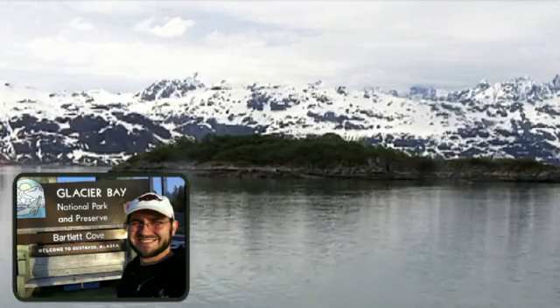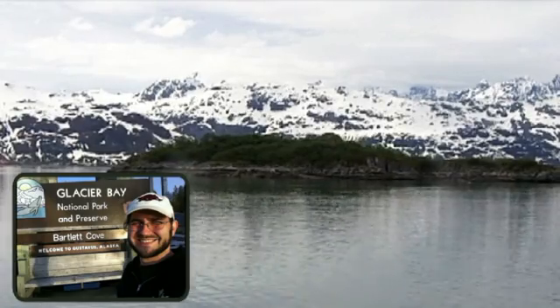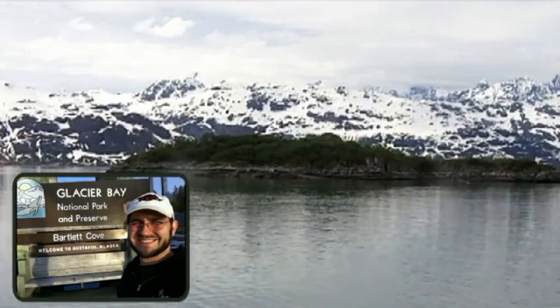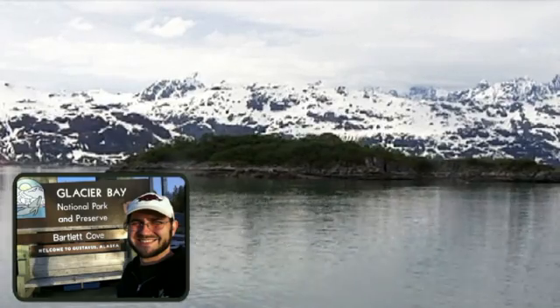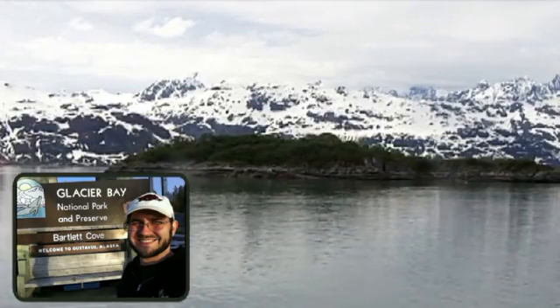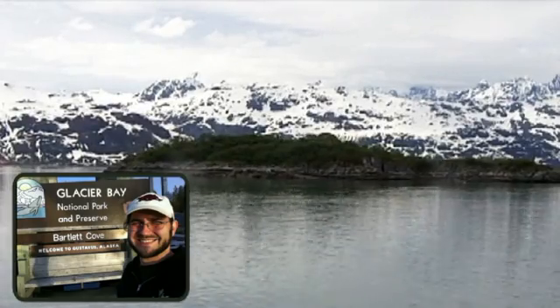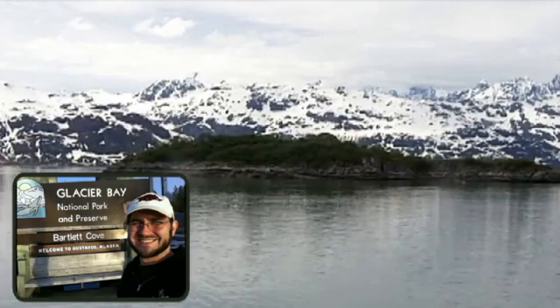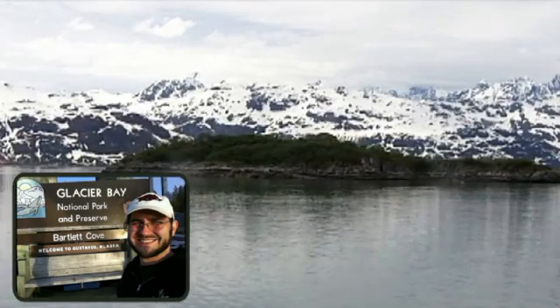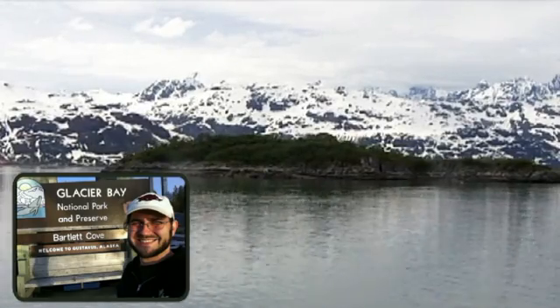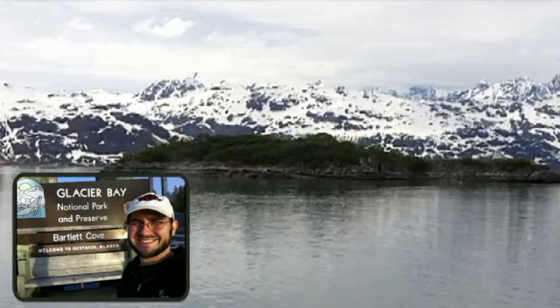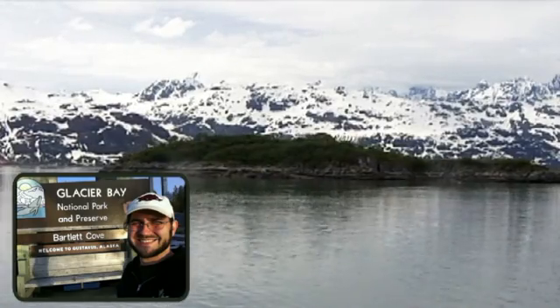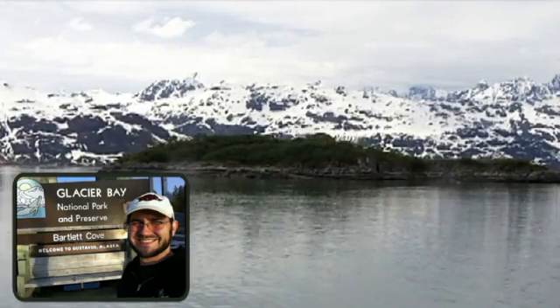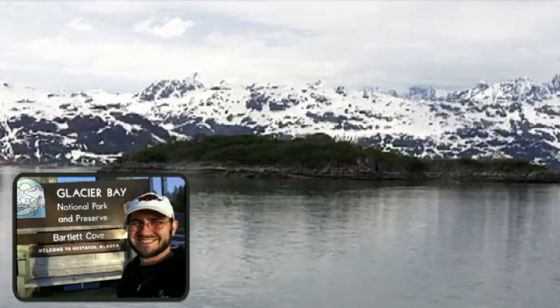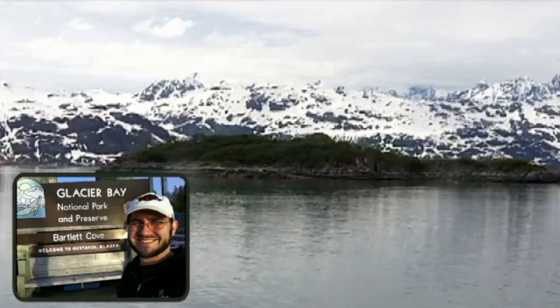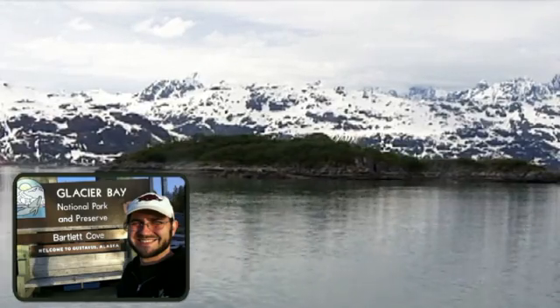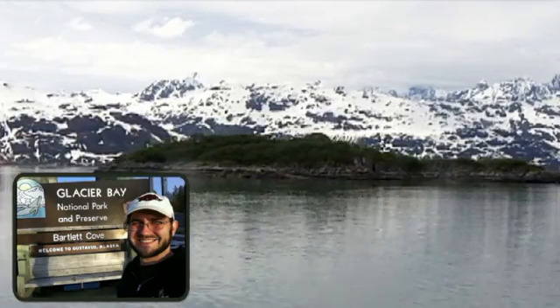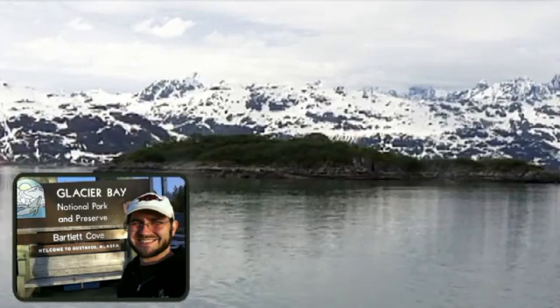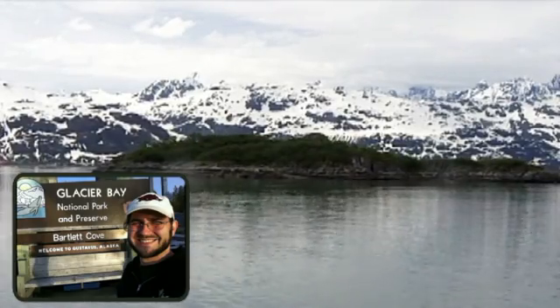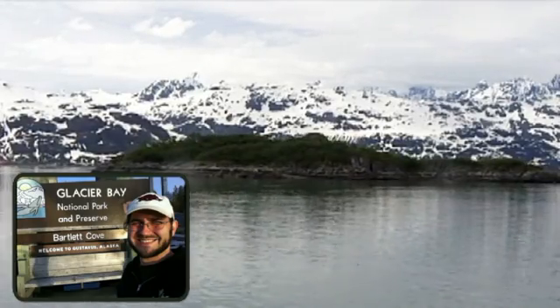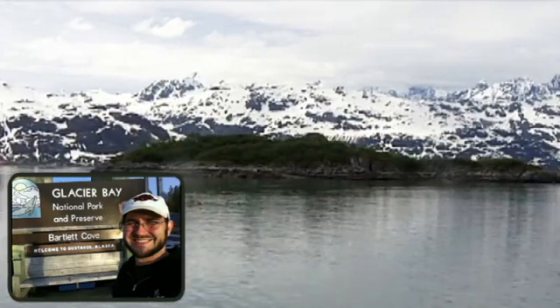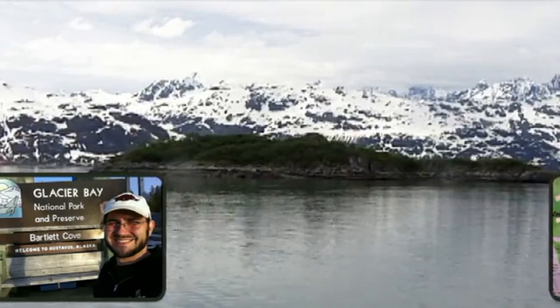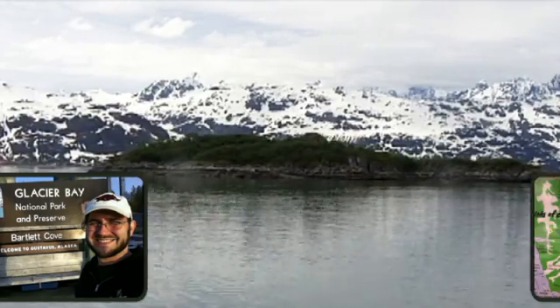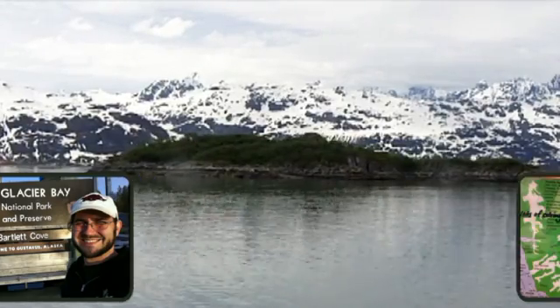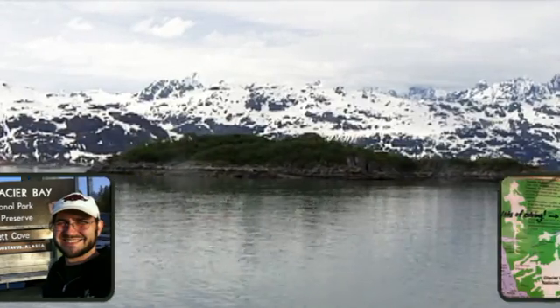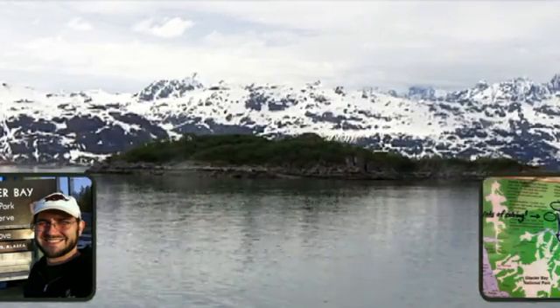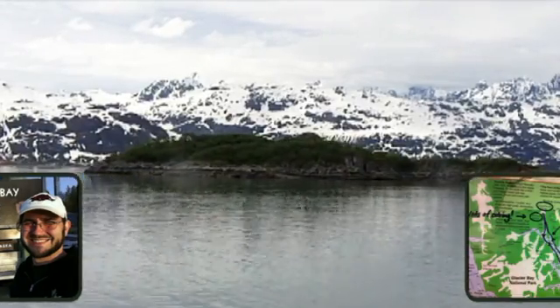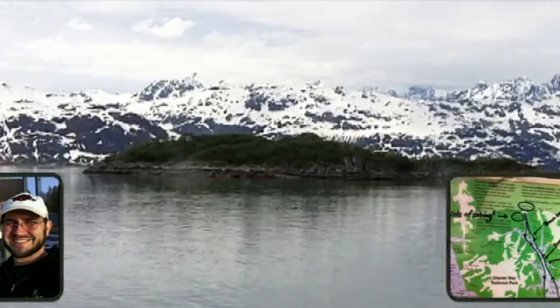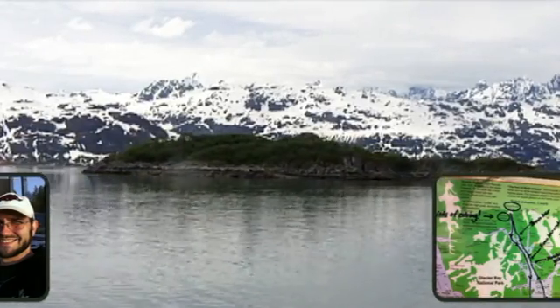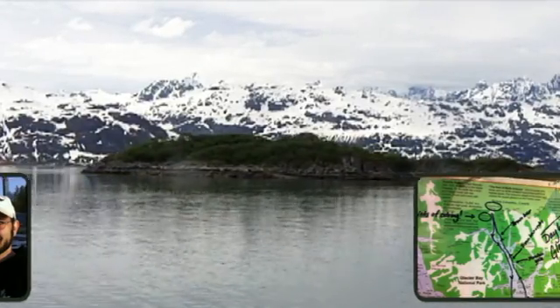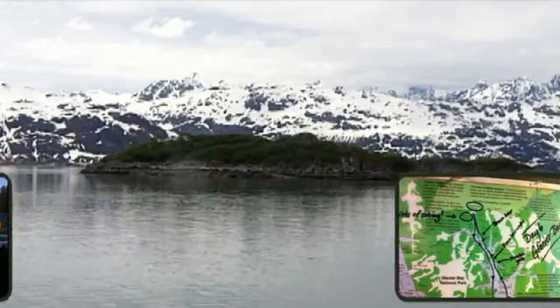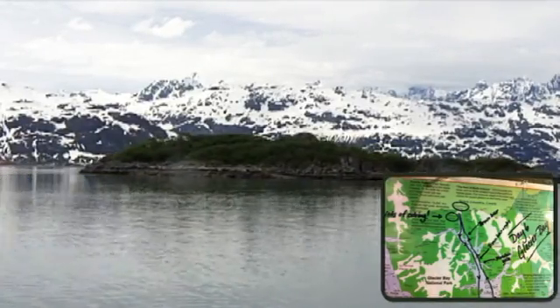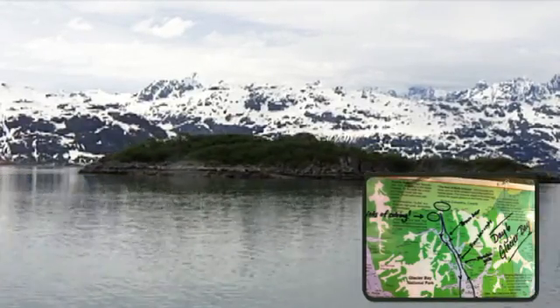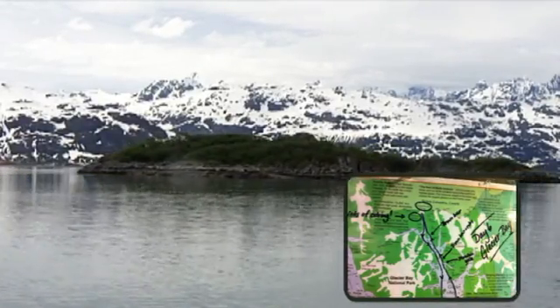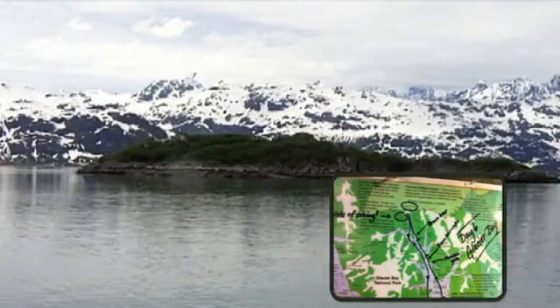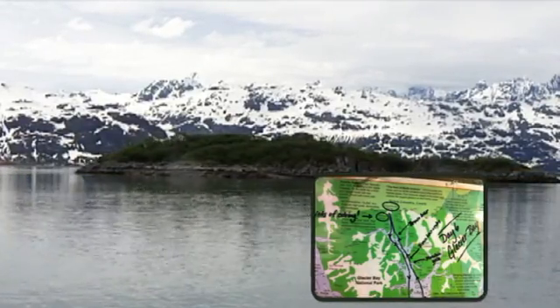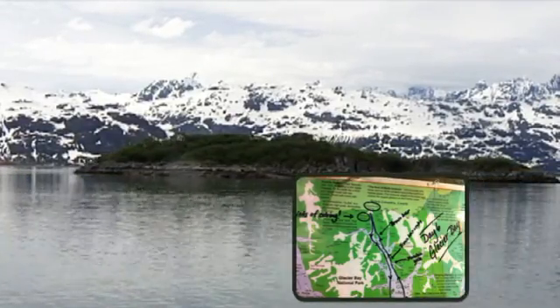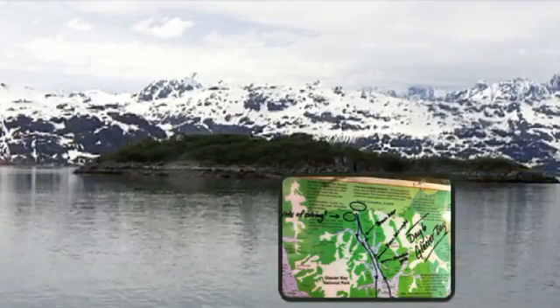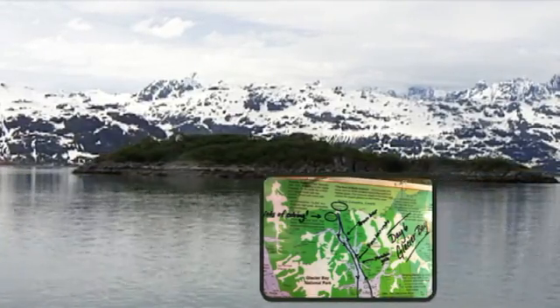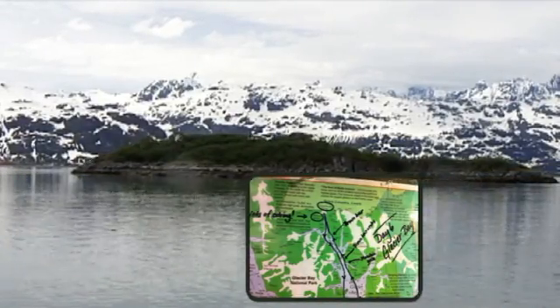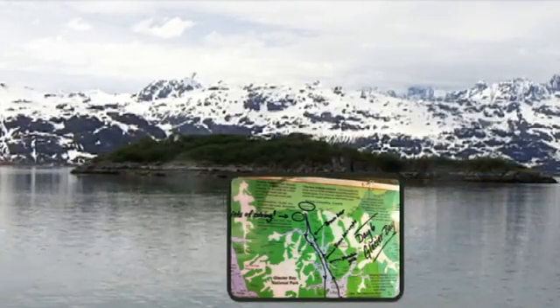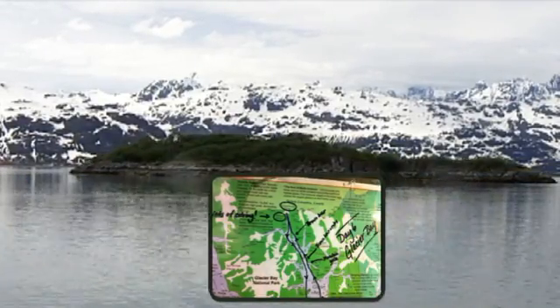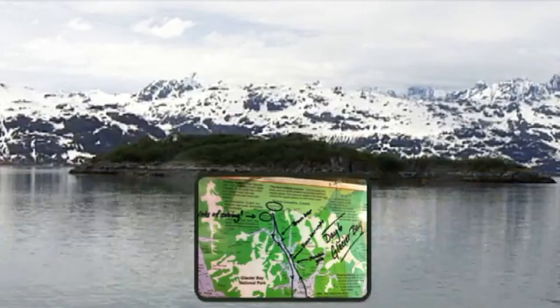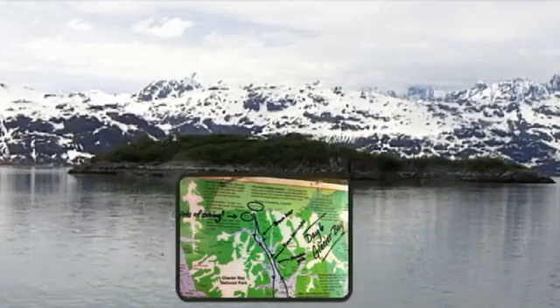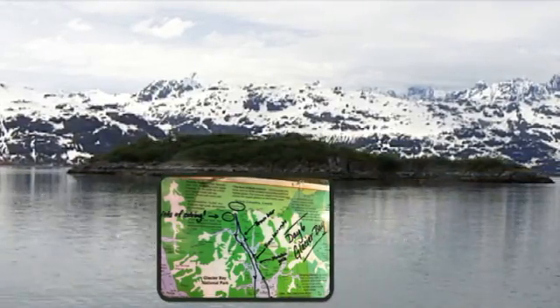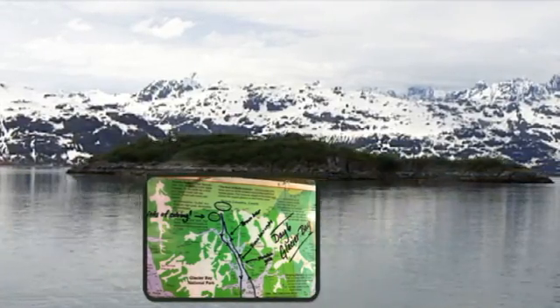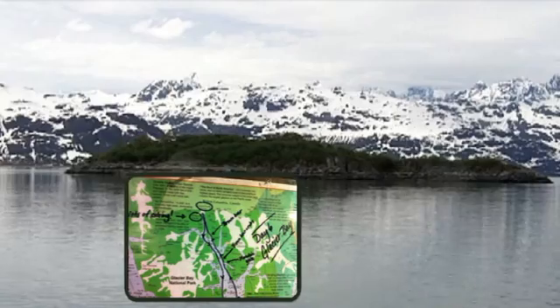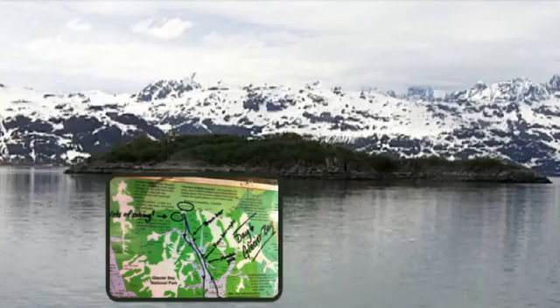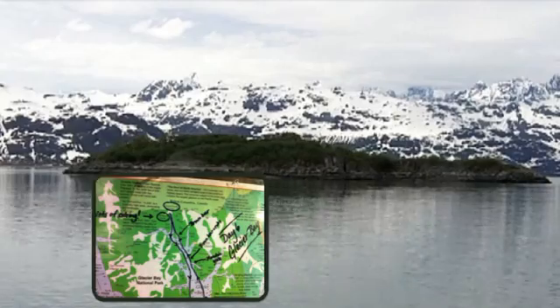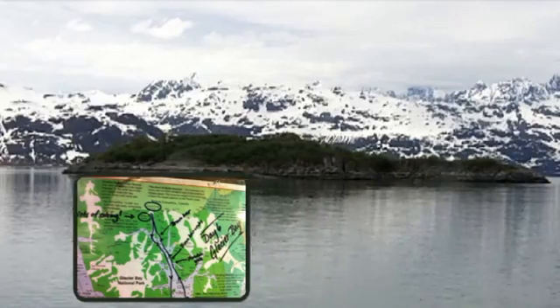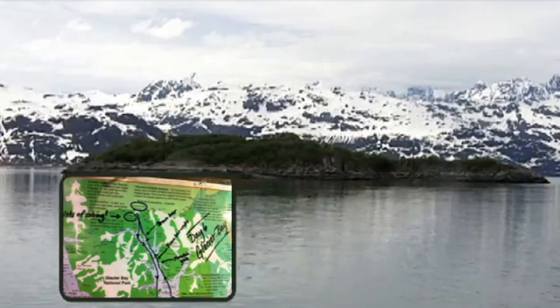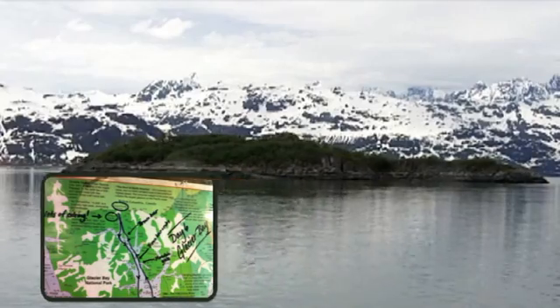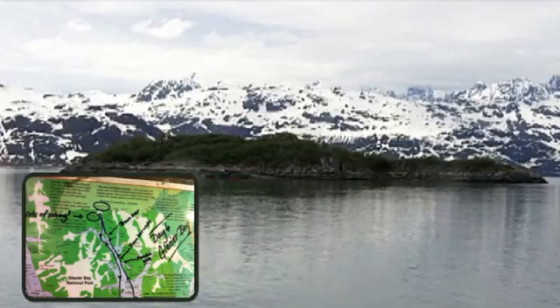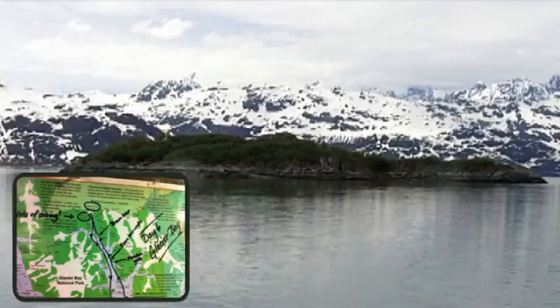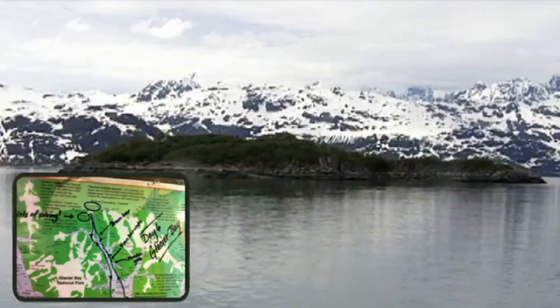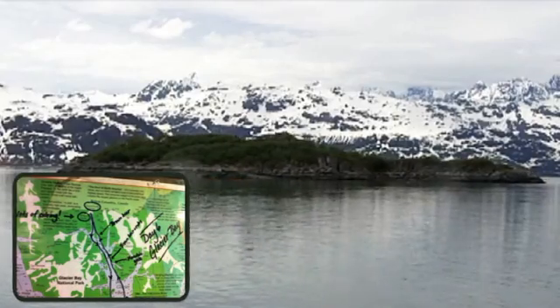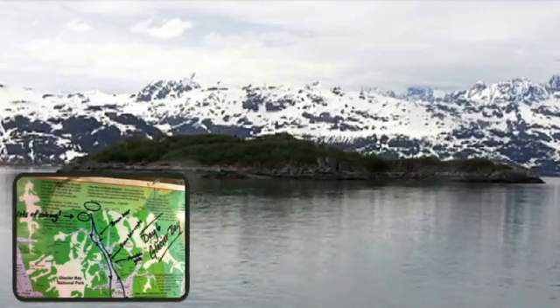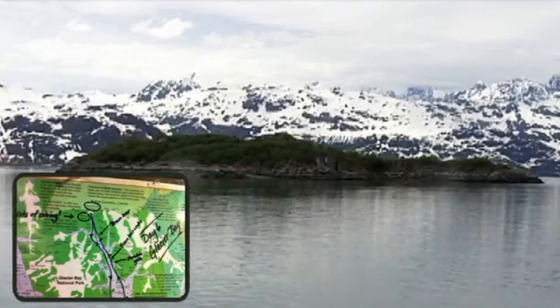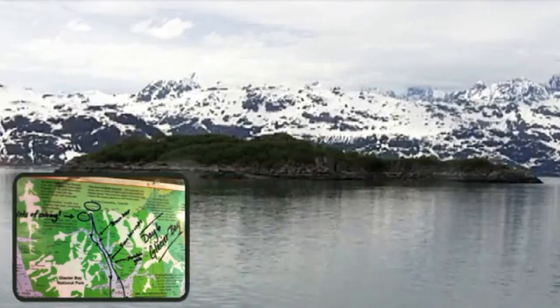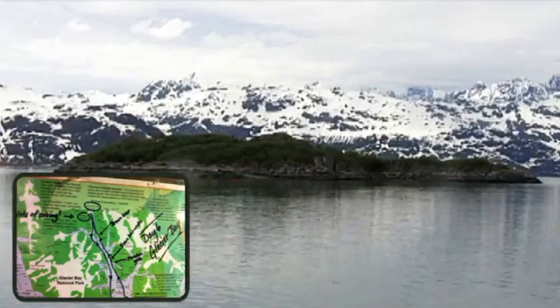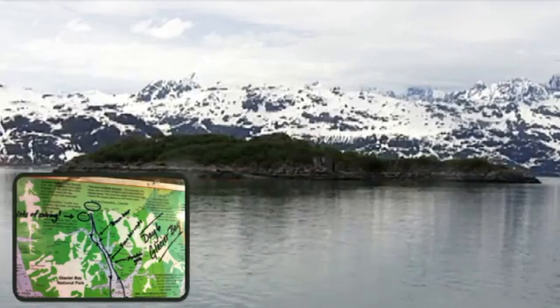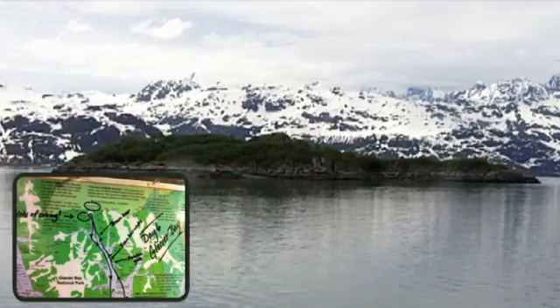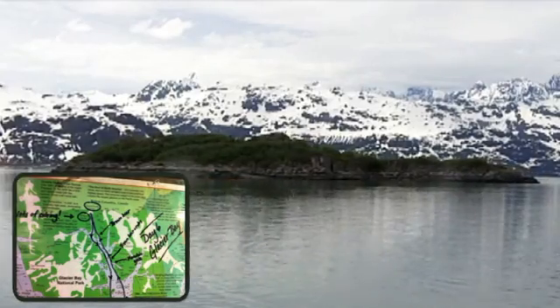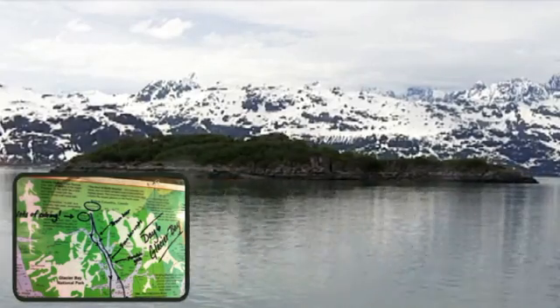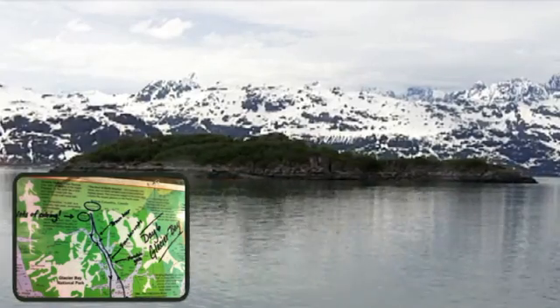We're in Glacier Bay National Park and Preserve, Alaska, USA, June 2012.